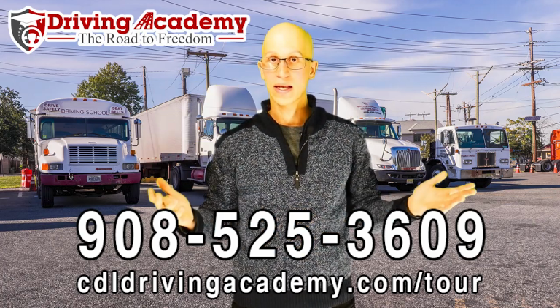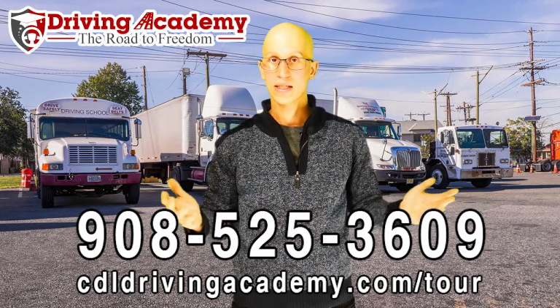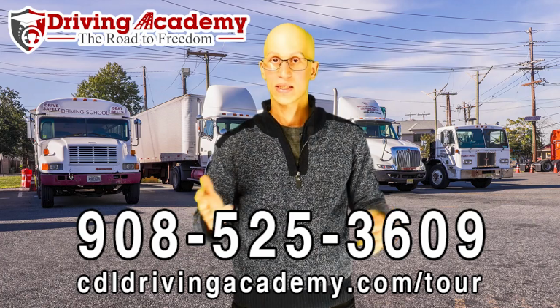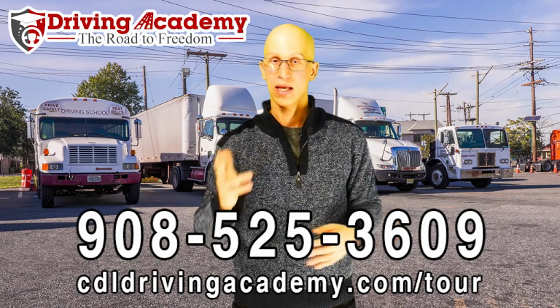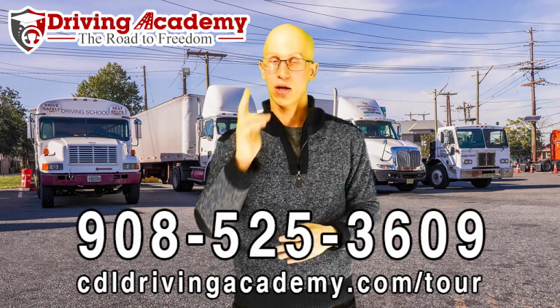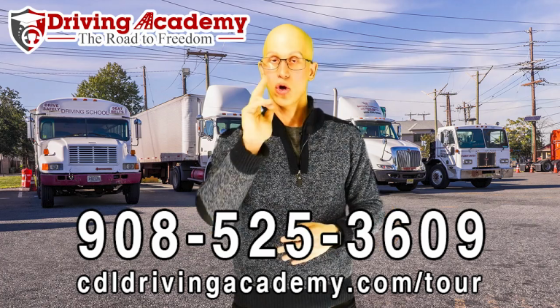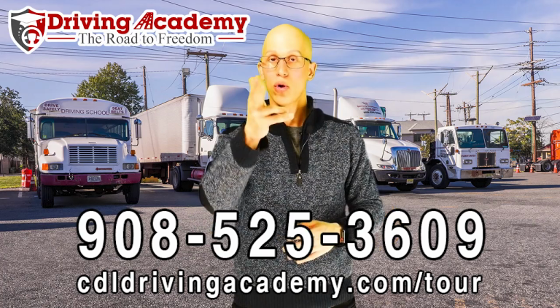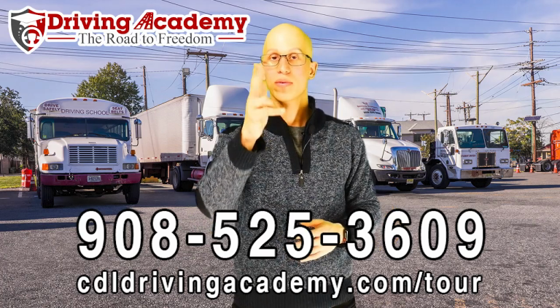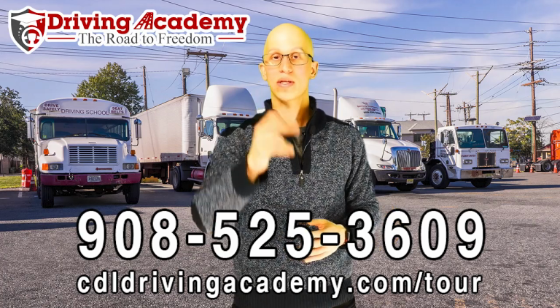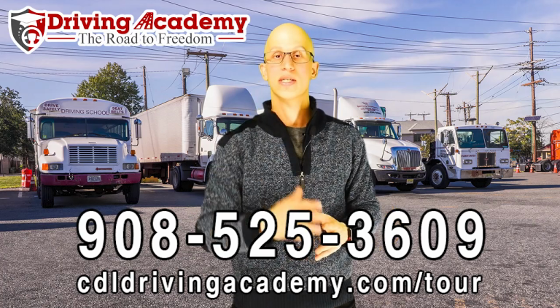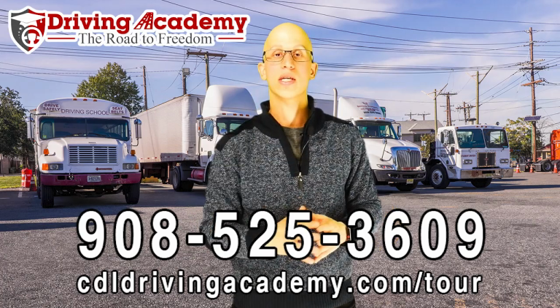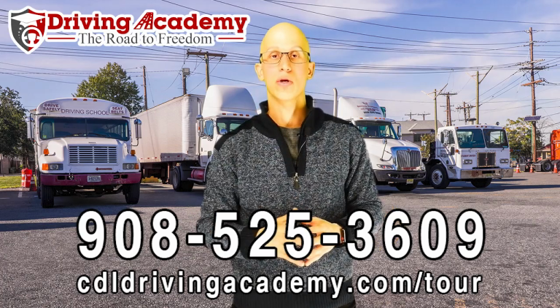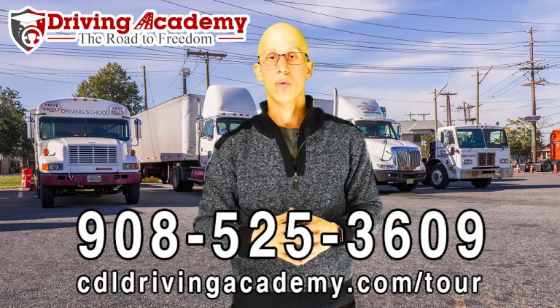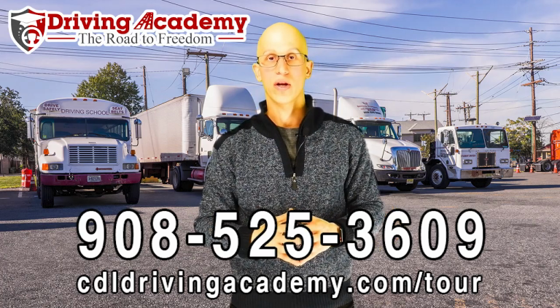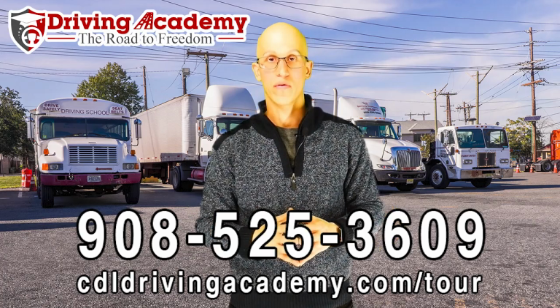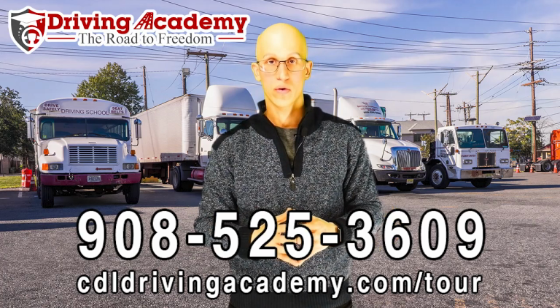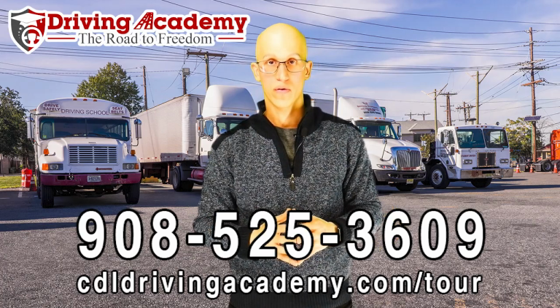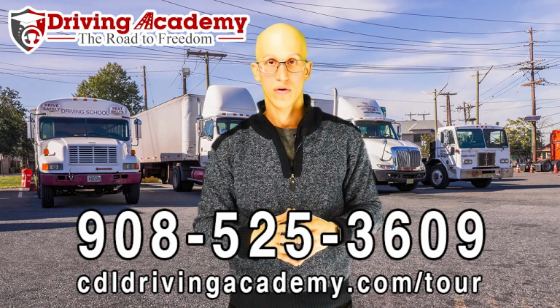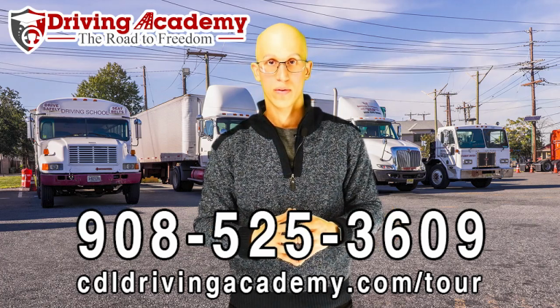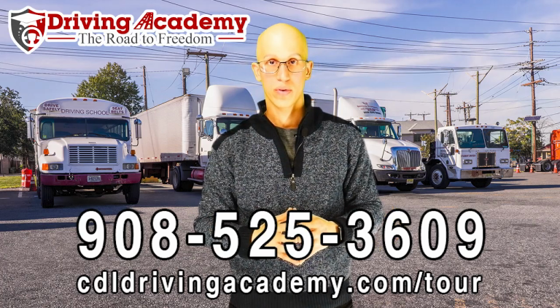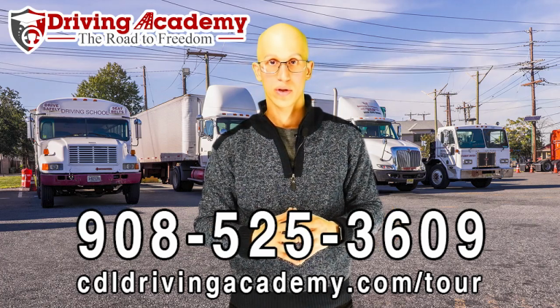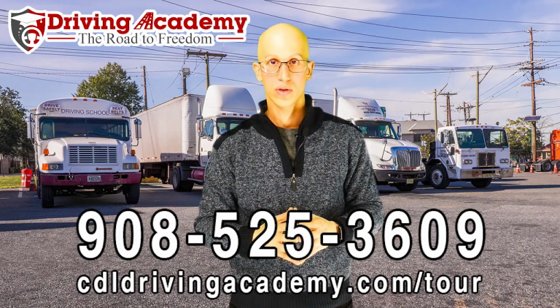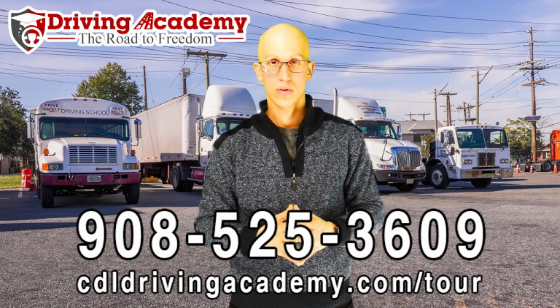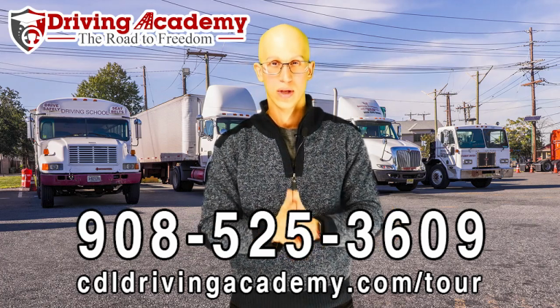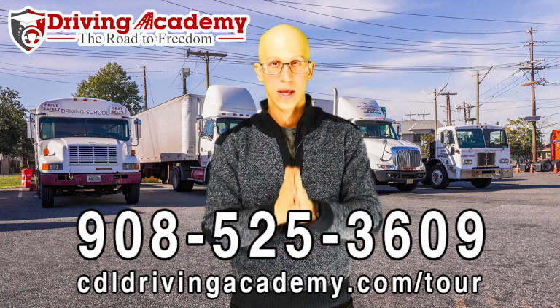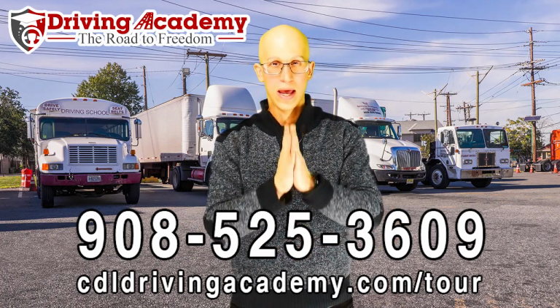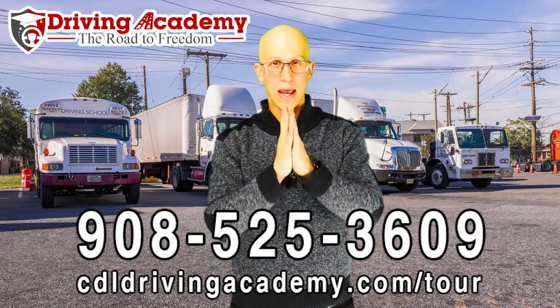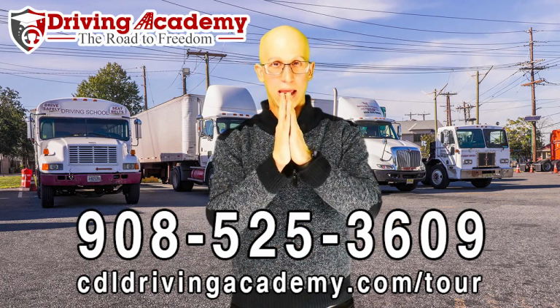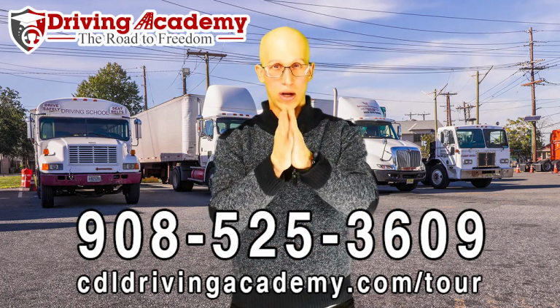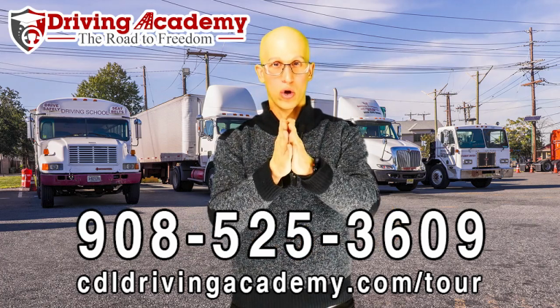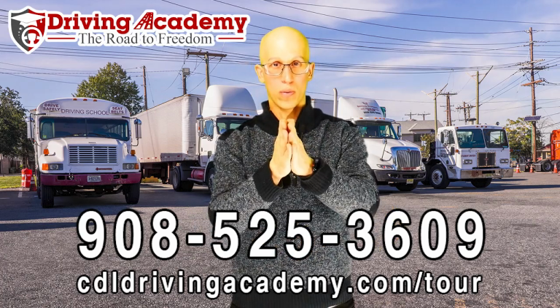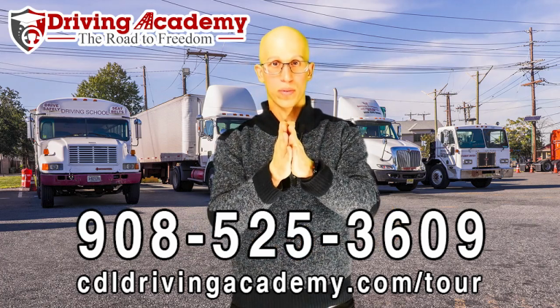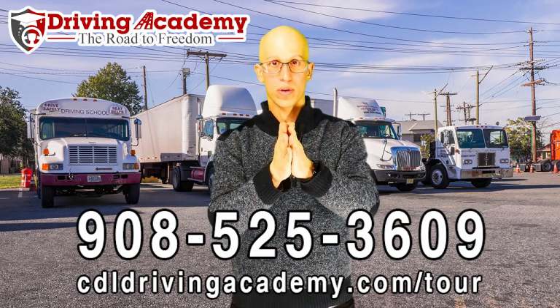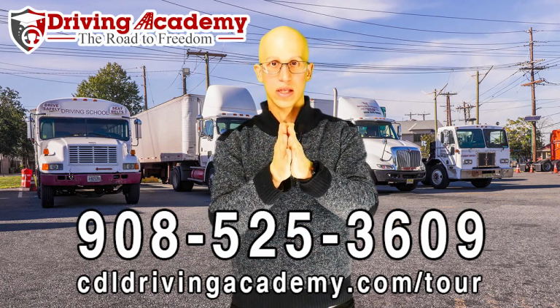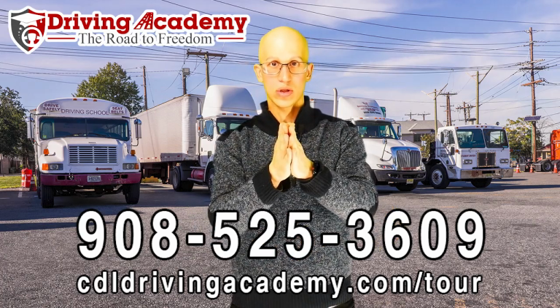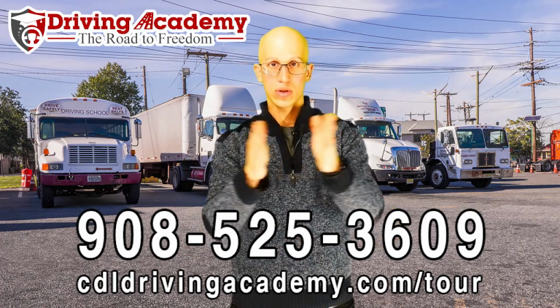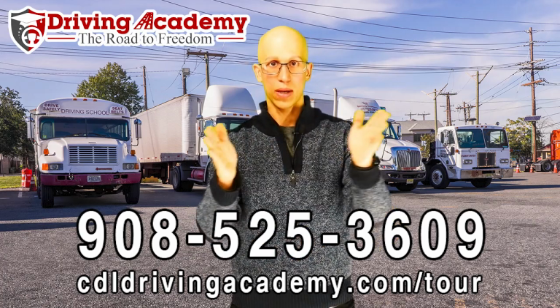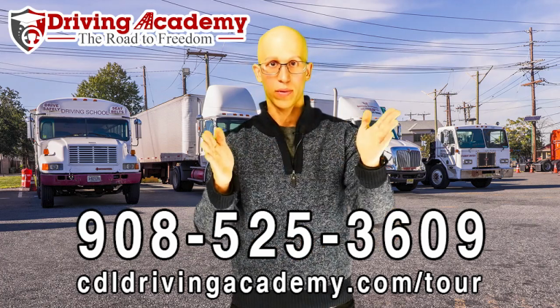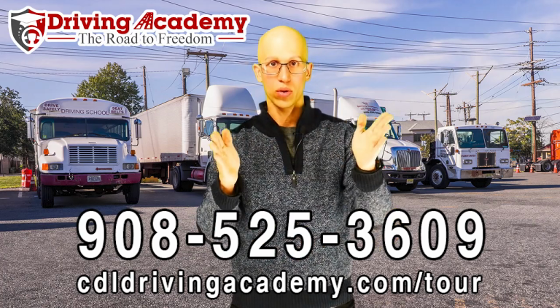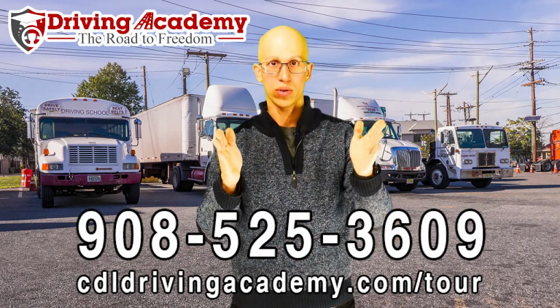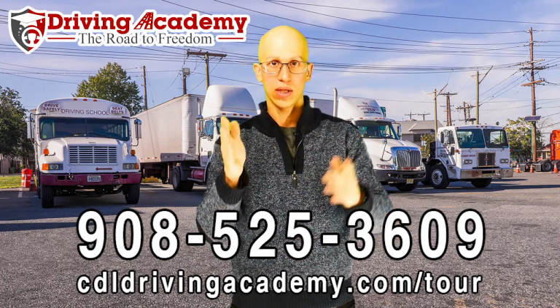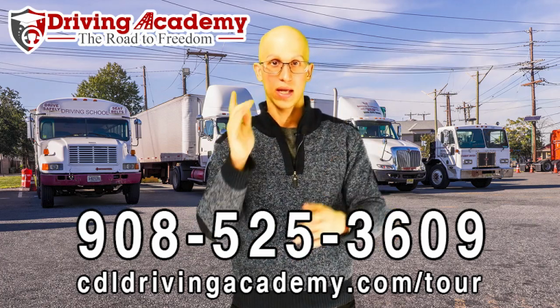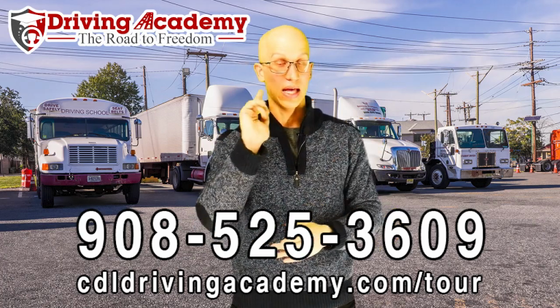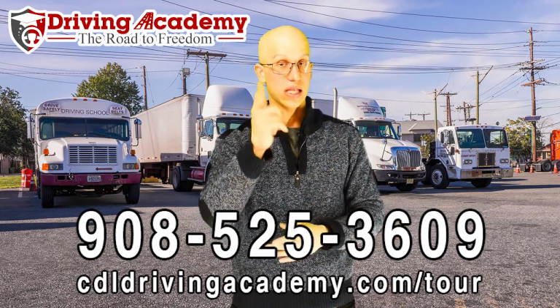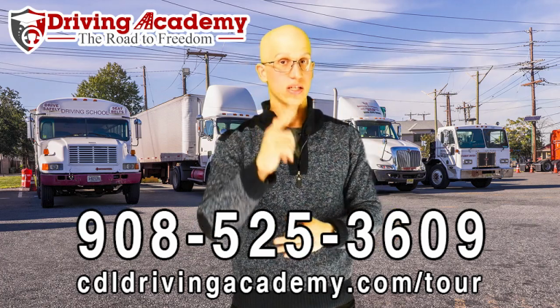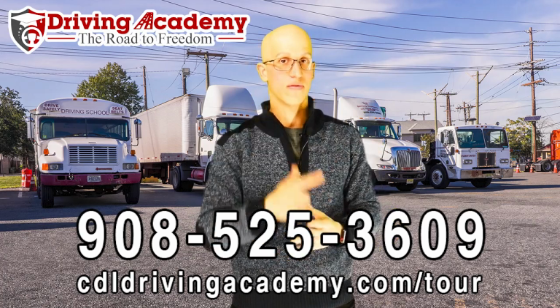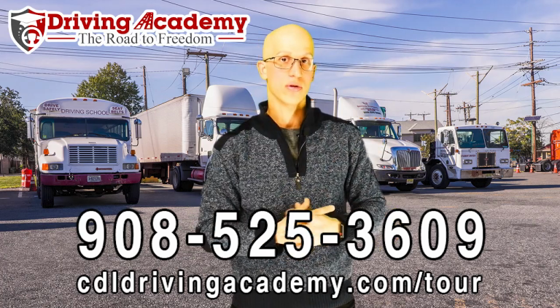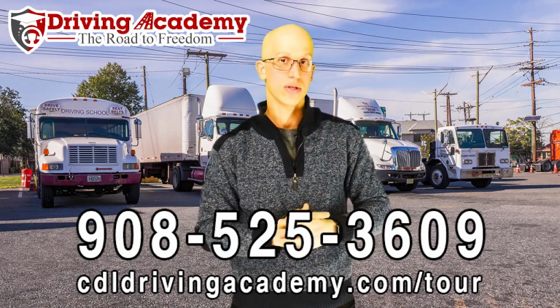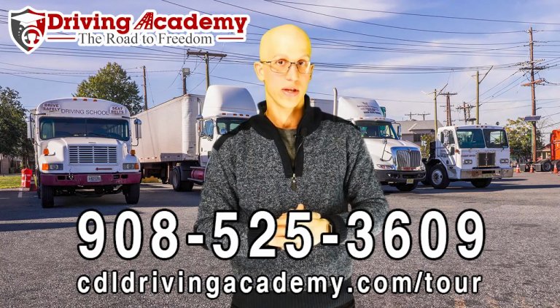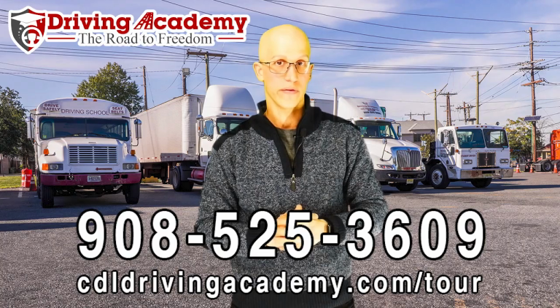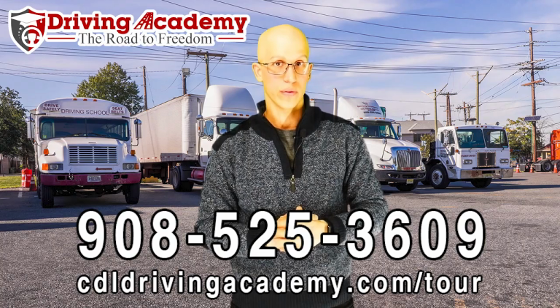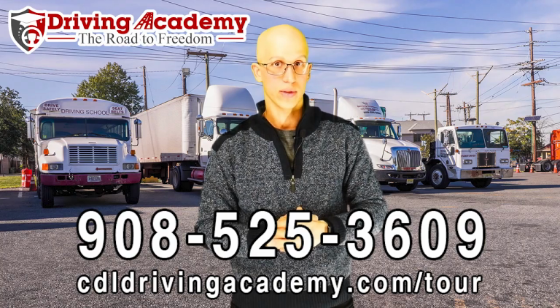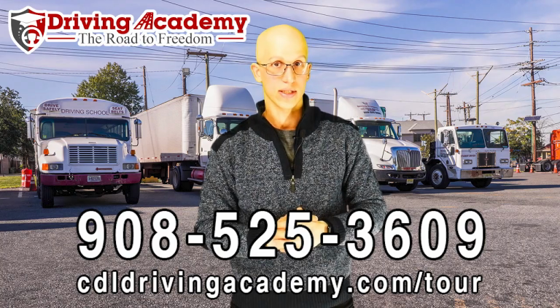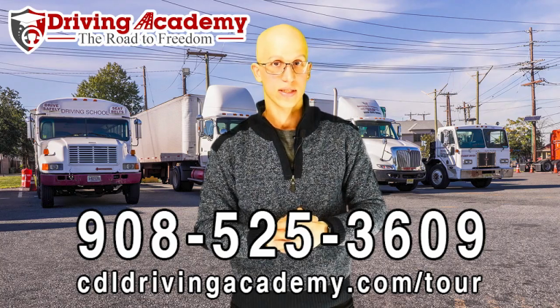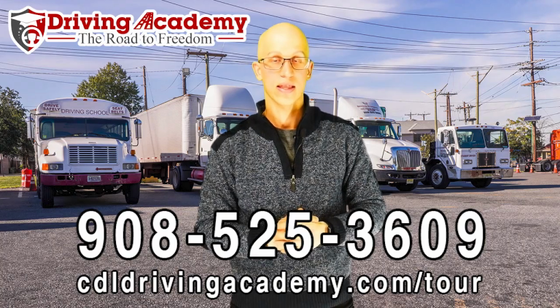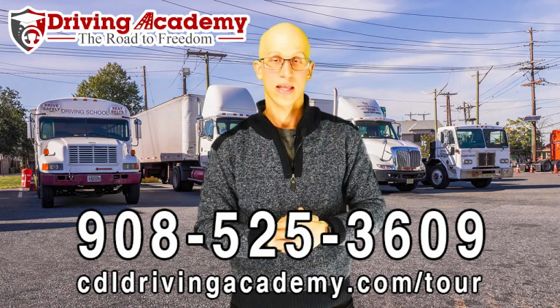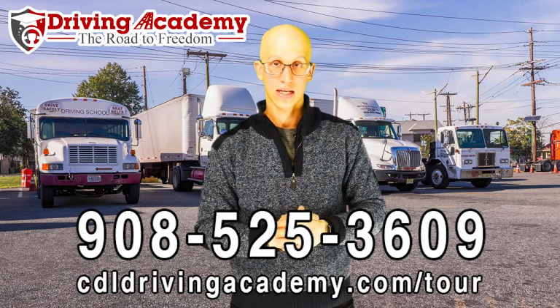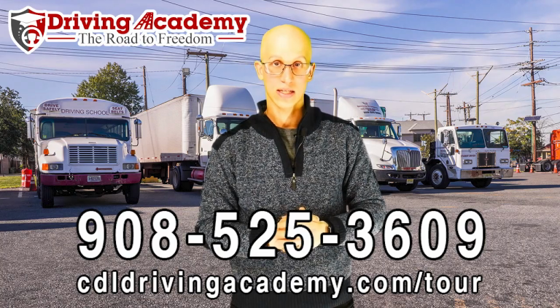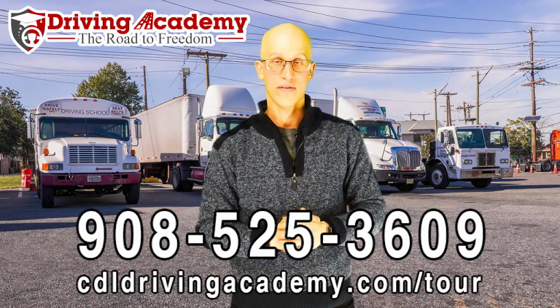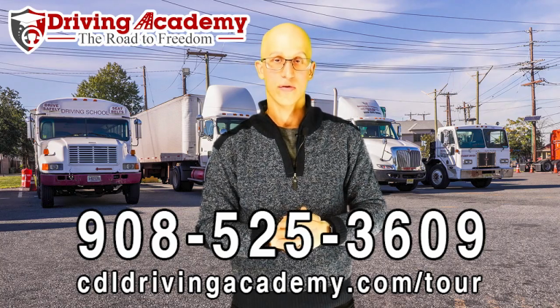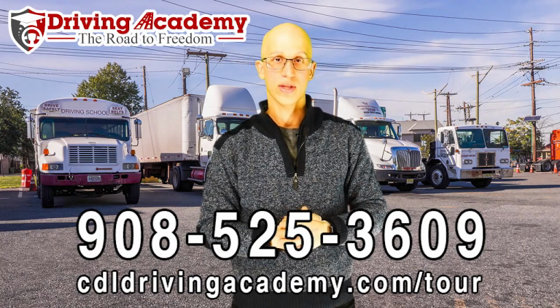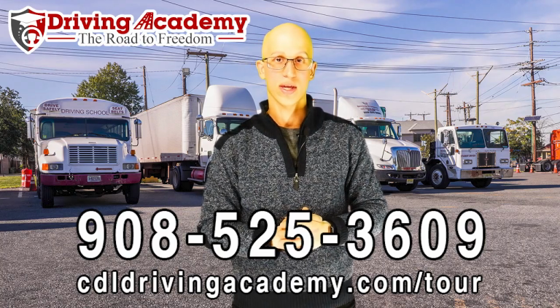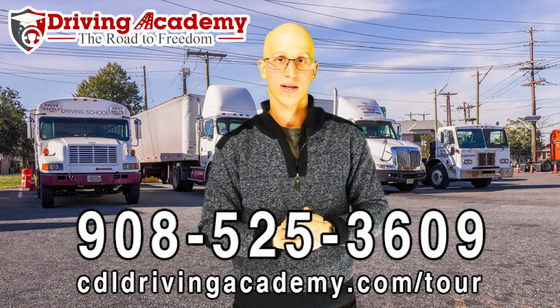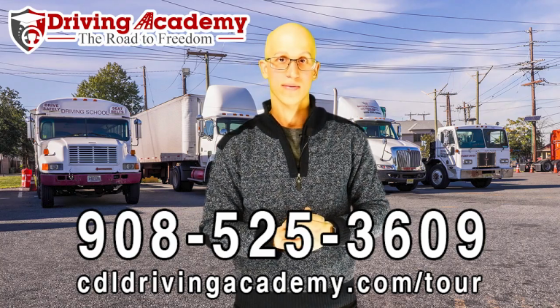Thanks. I hope to see you on the Road to Freedom pretty soon, and I hope that you stop coasting — at least for your CDL road test. Have a great day.